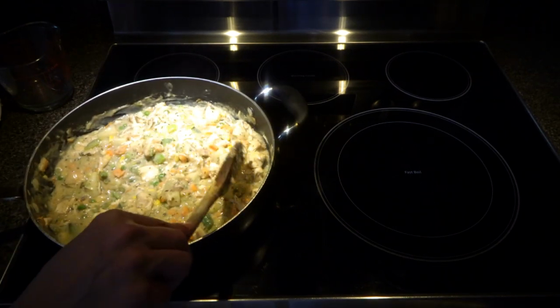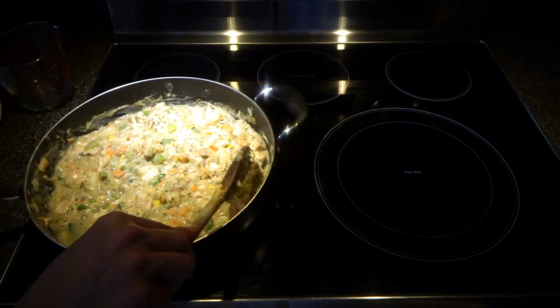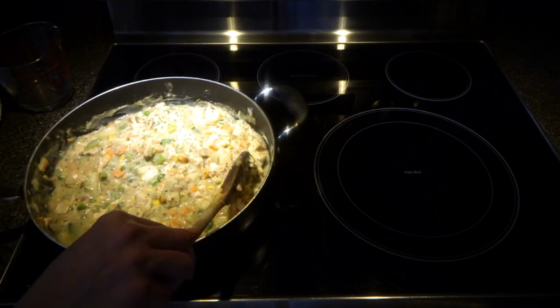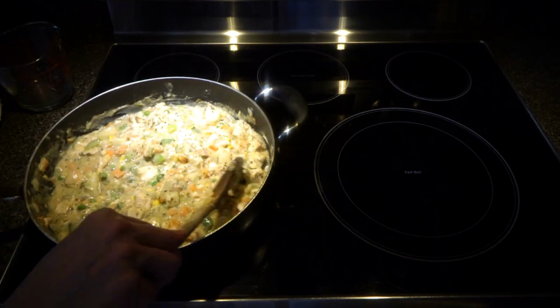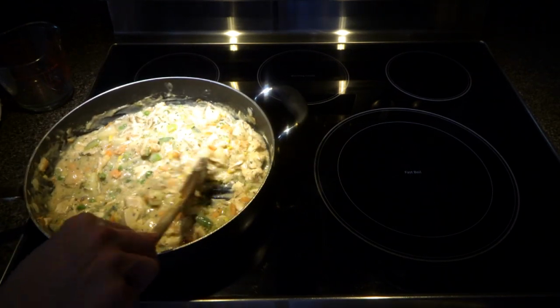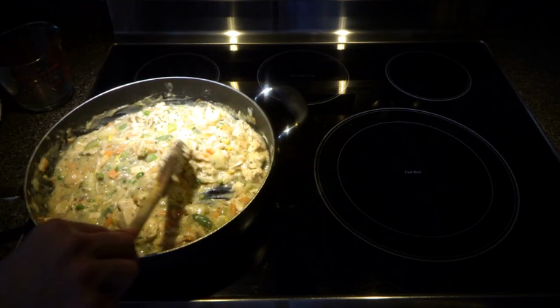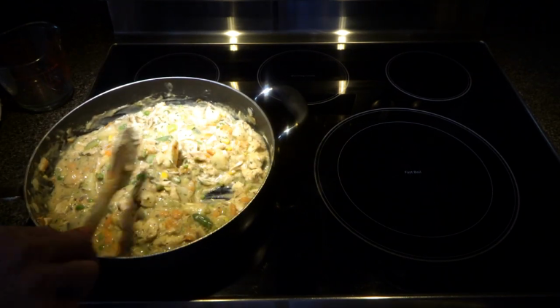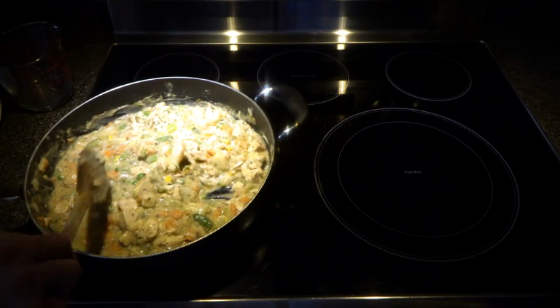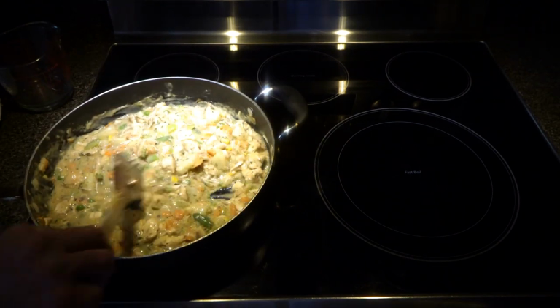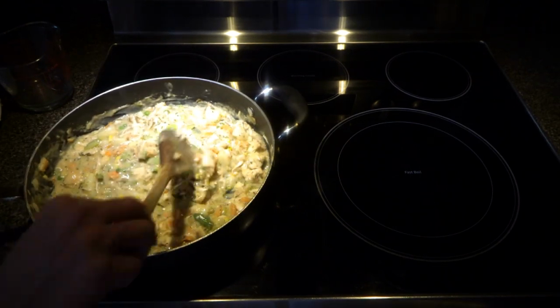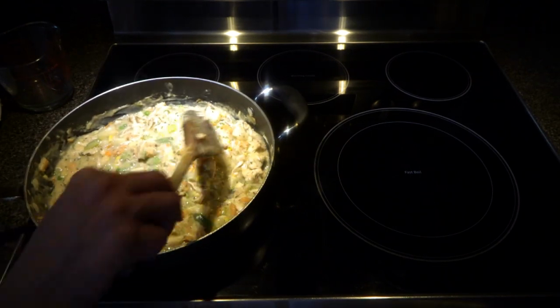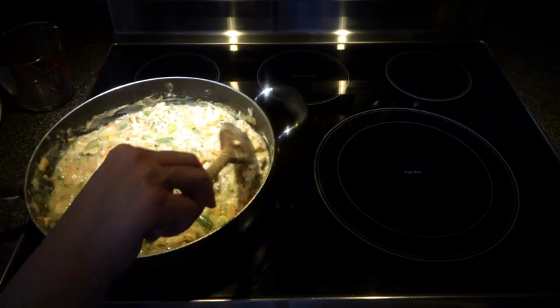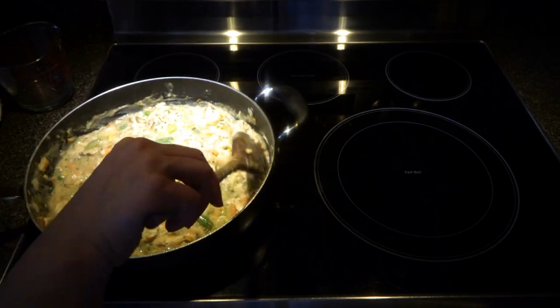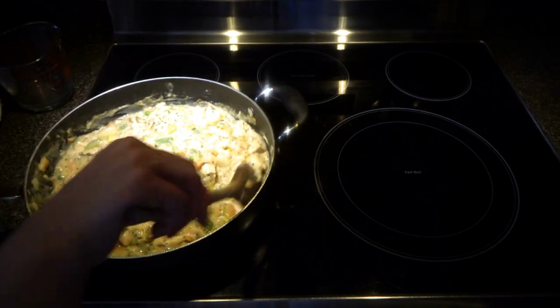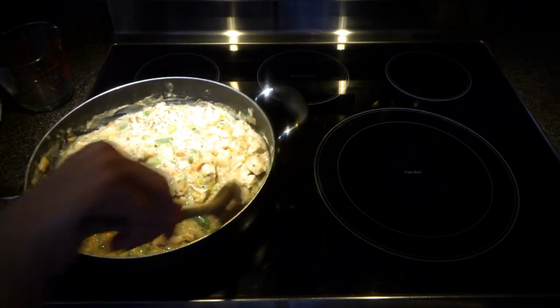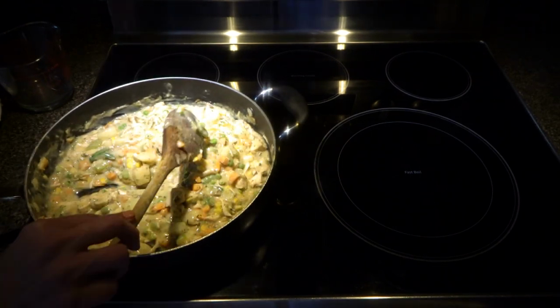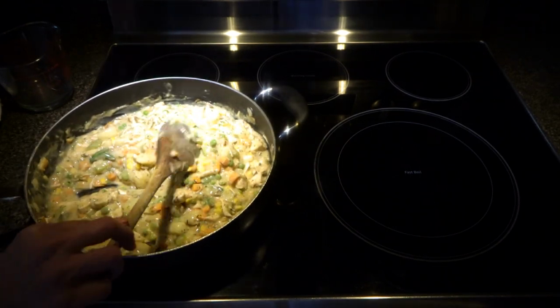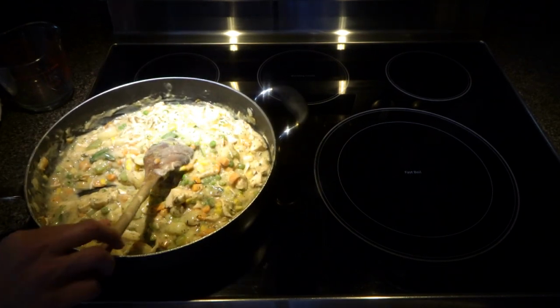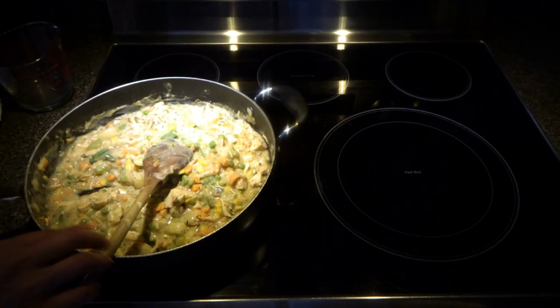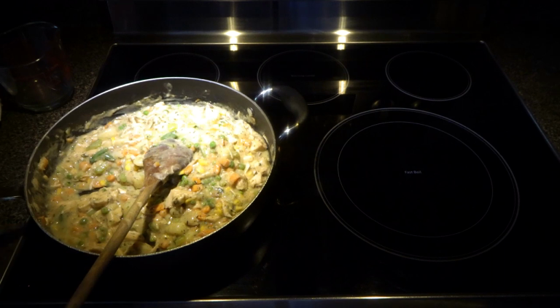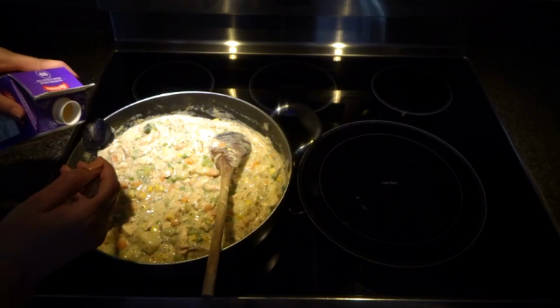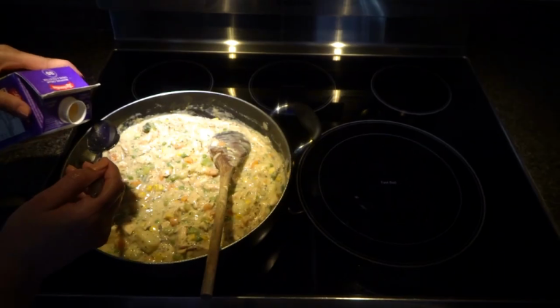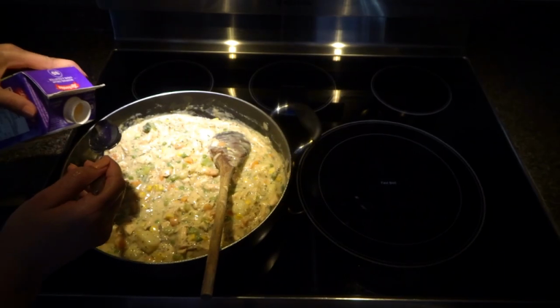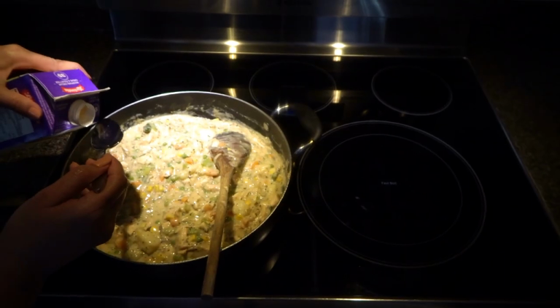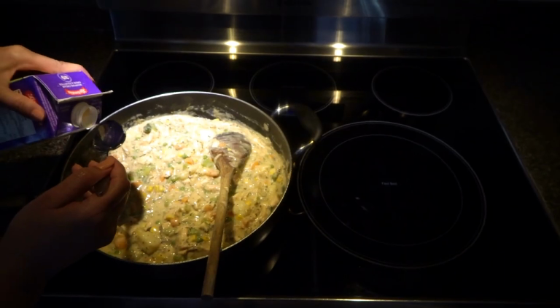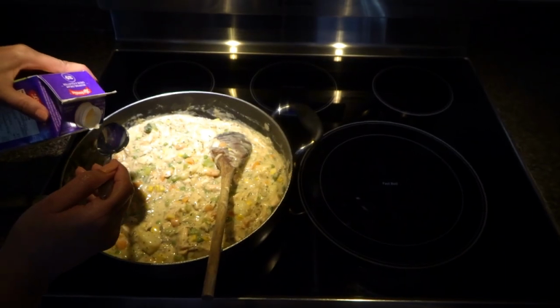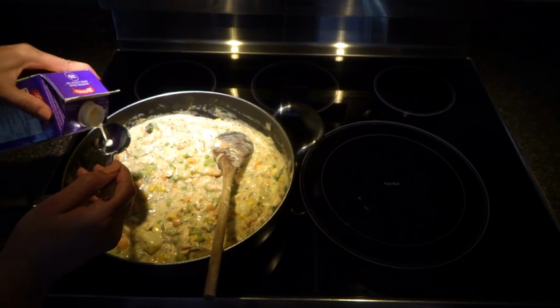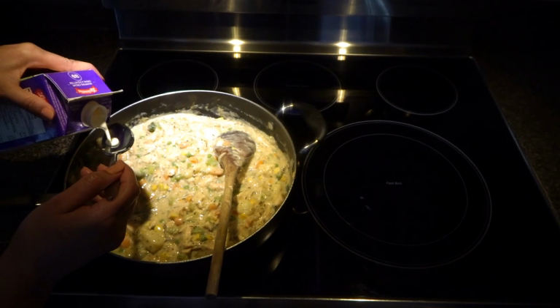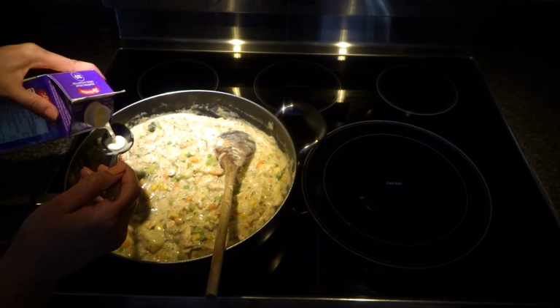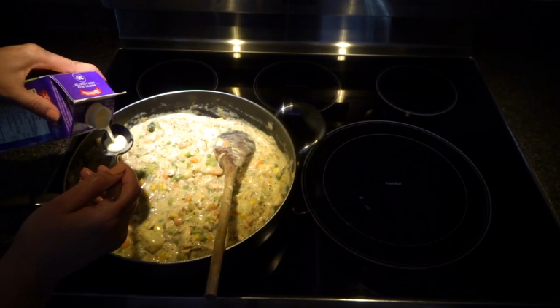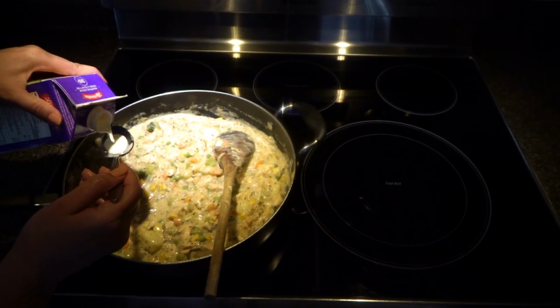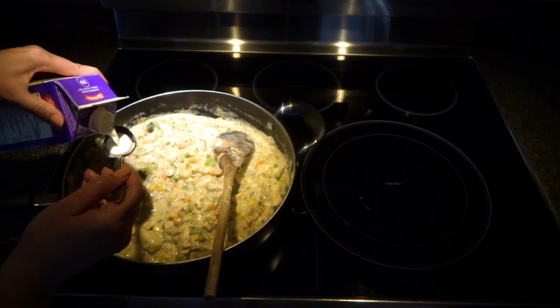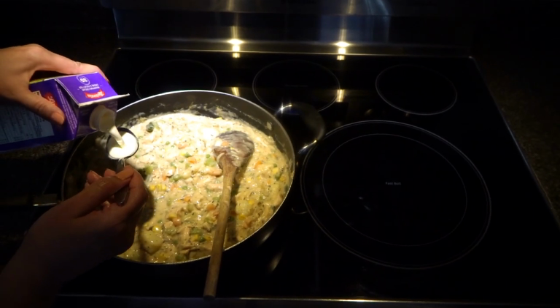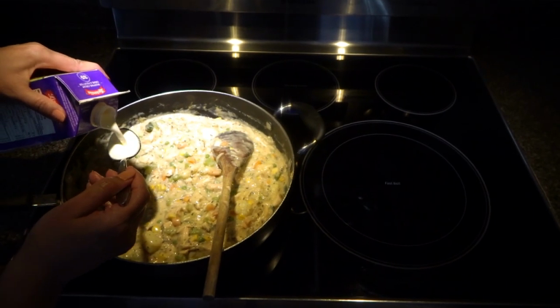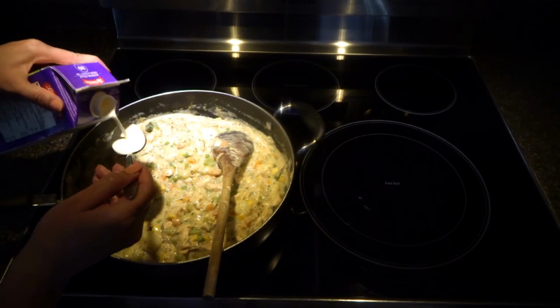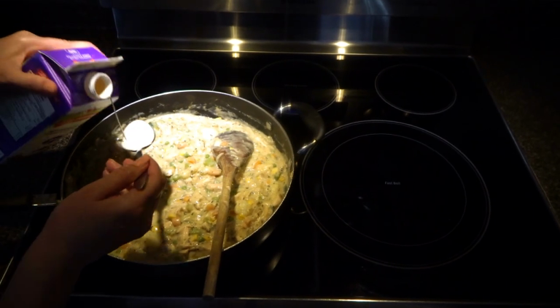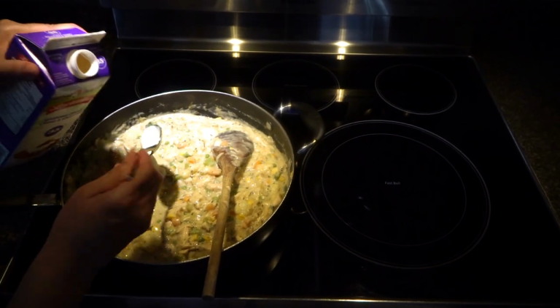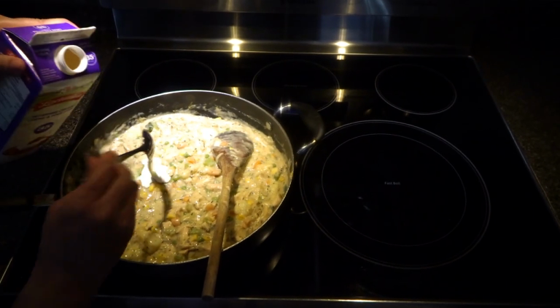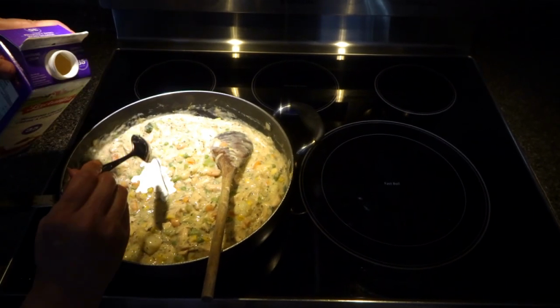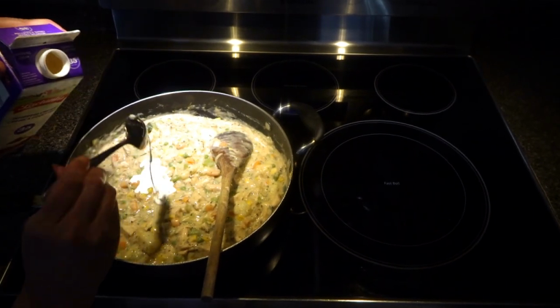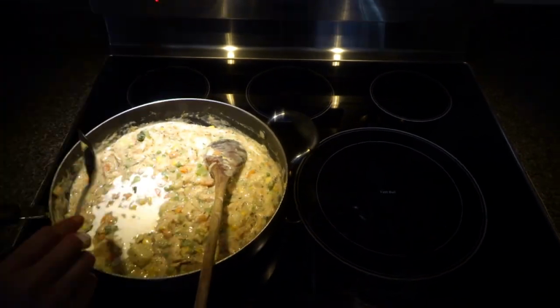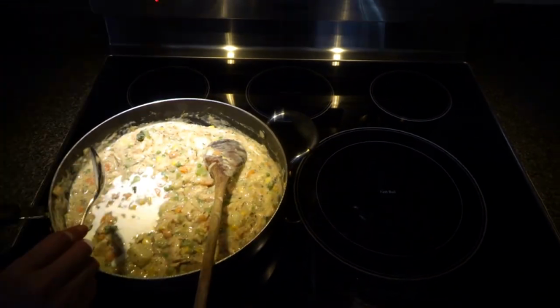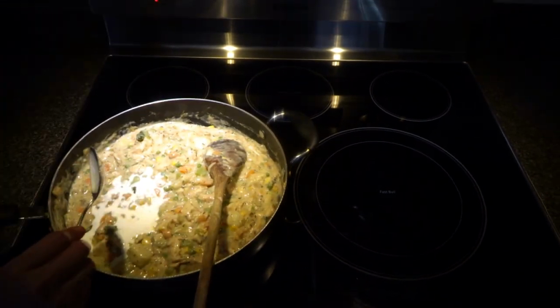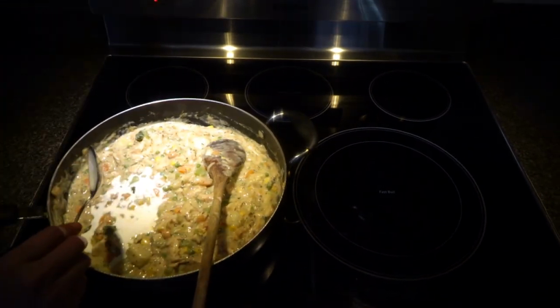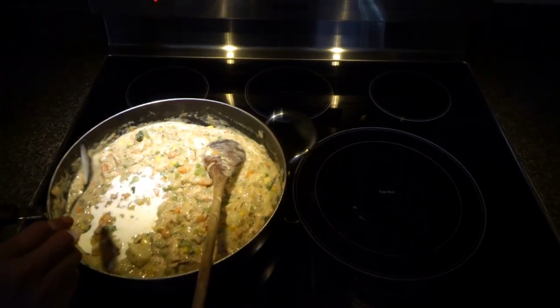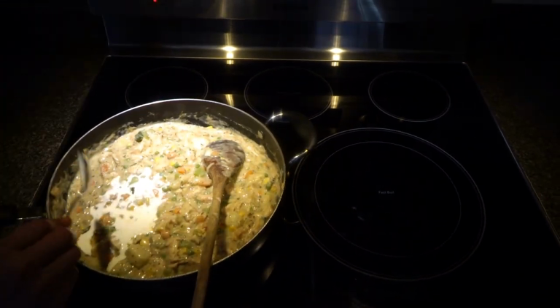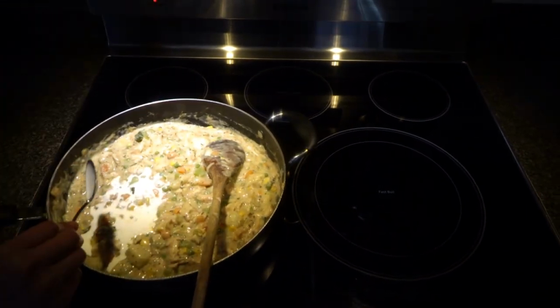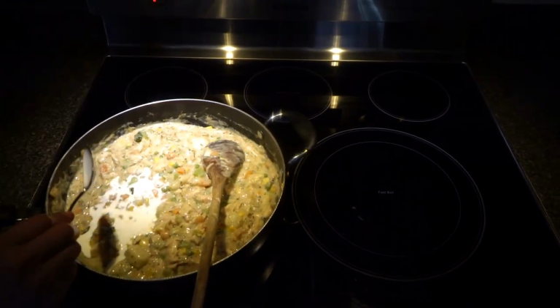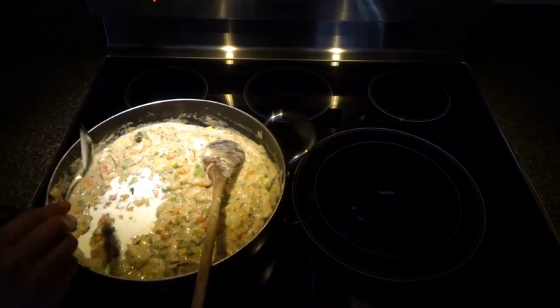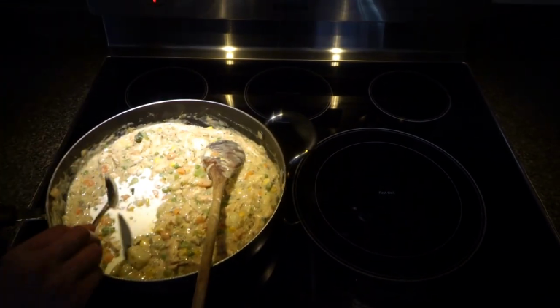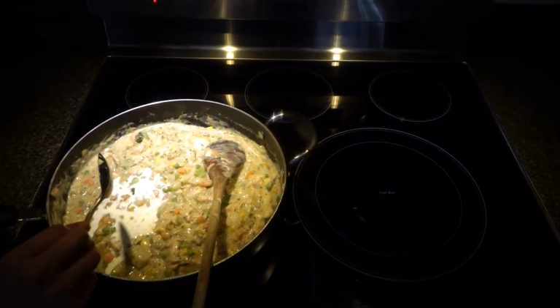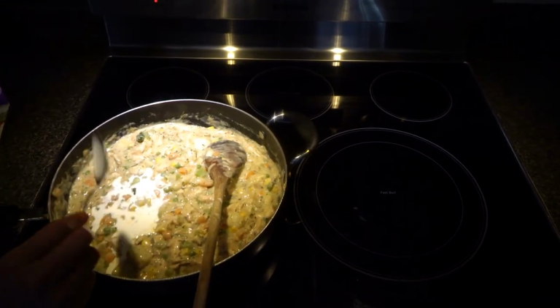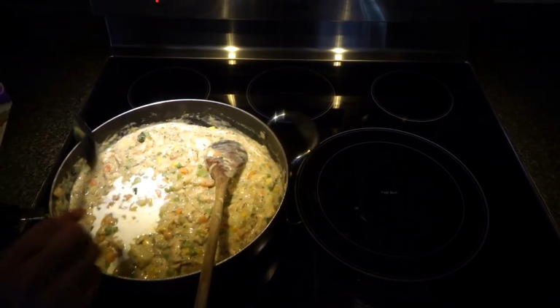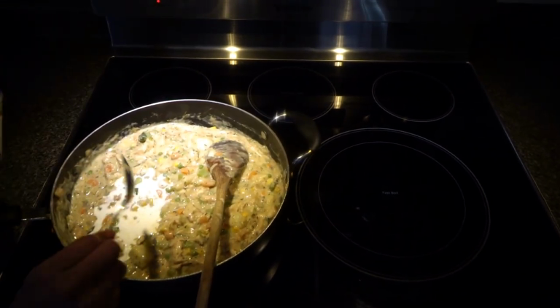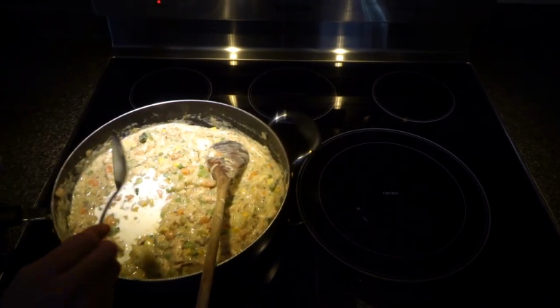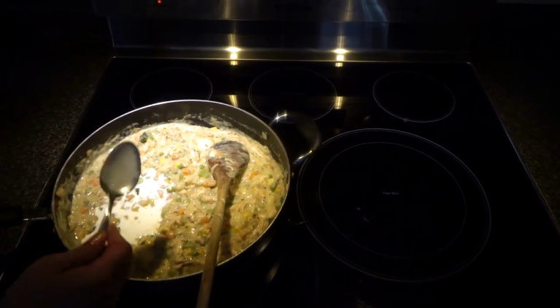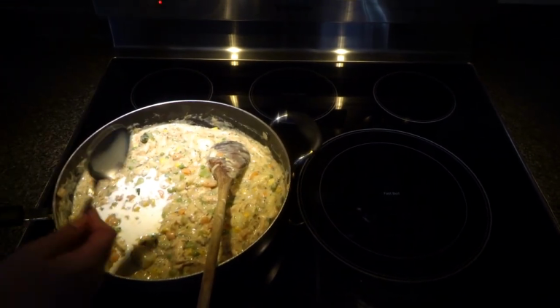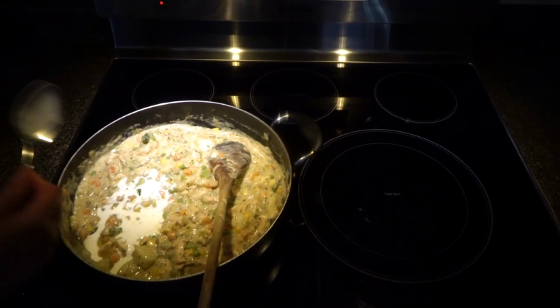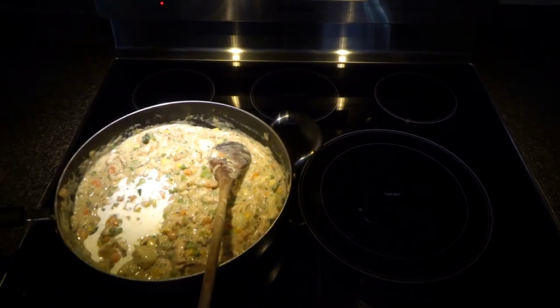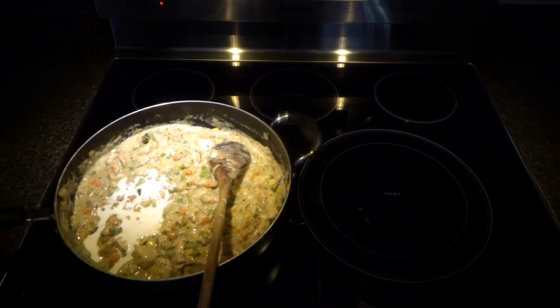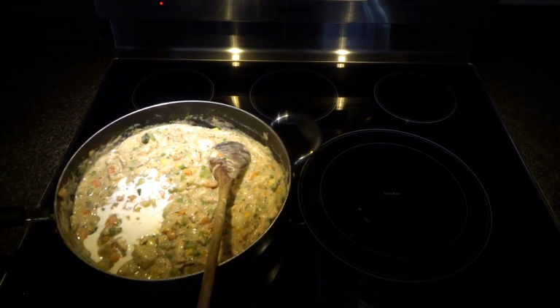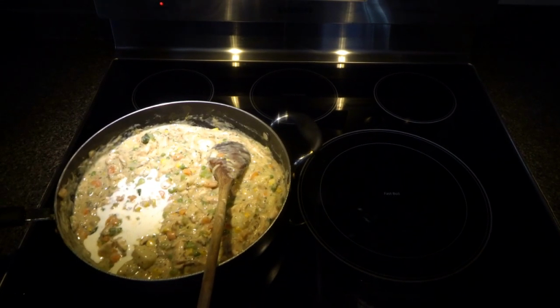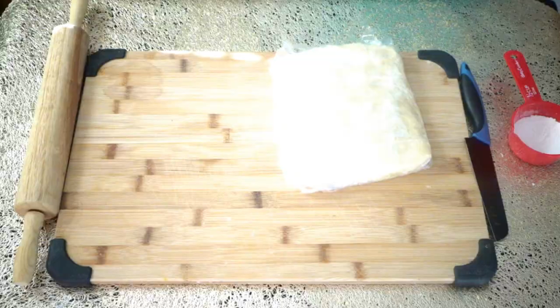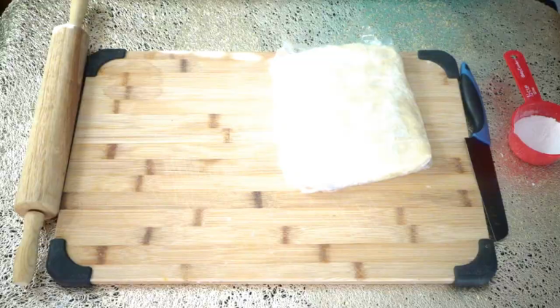I'm adding two to three tablespoons of heavy cream to give a richer taste.